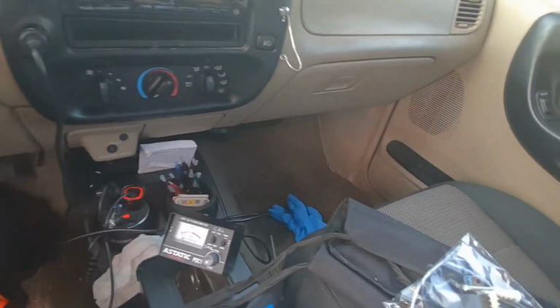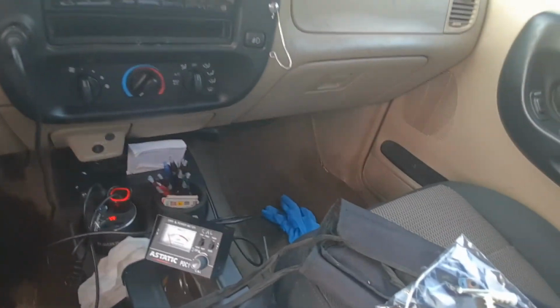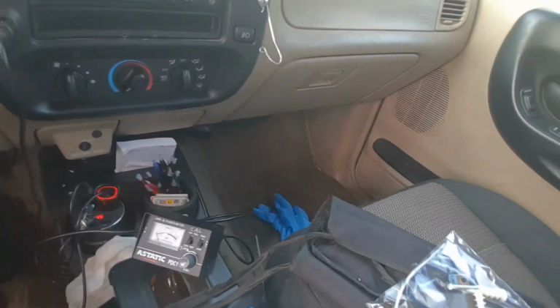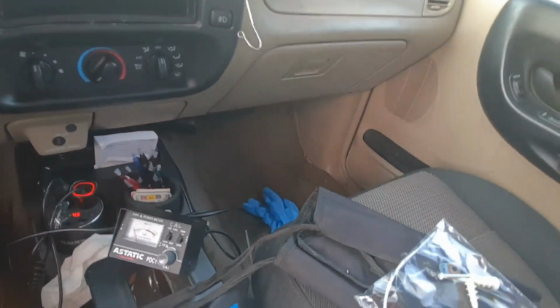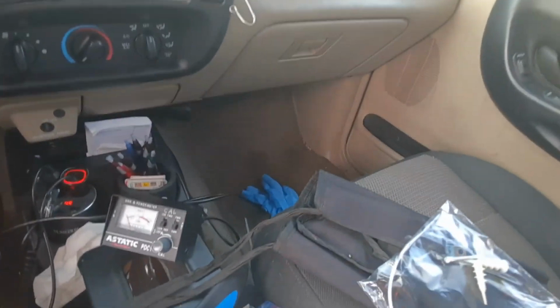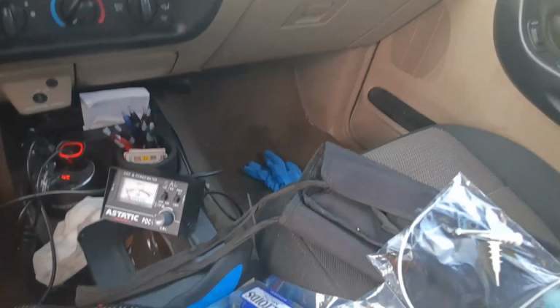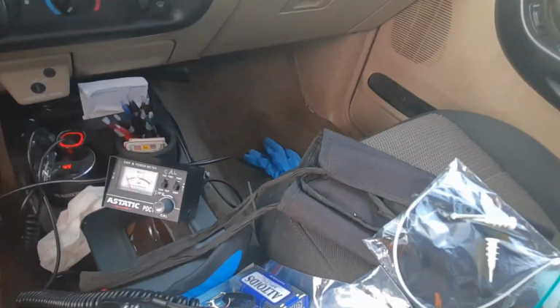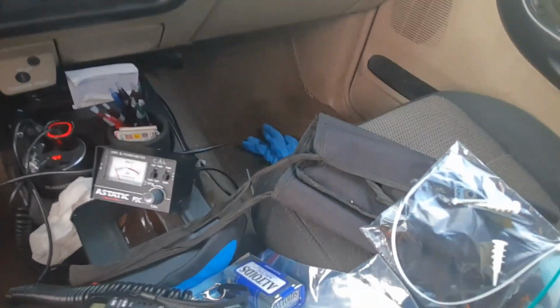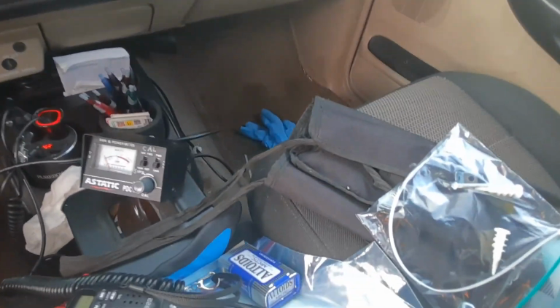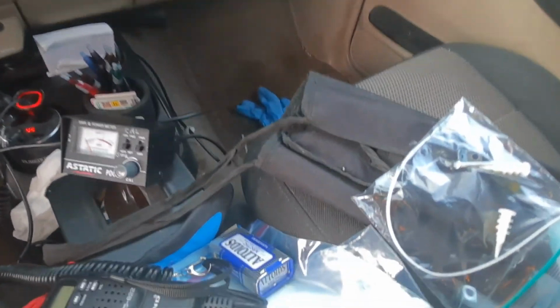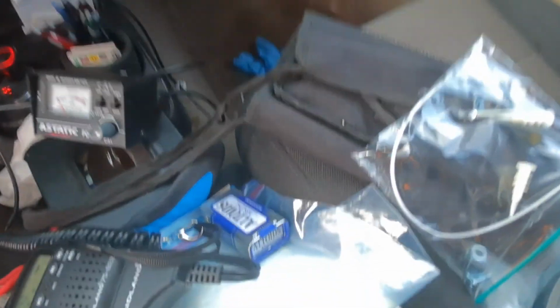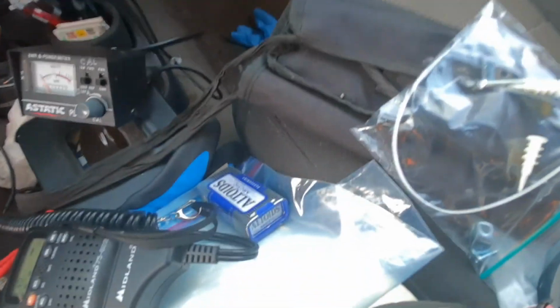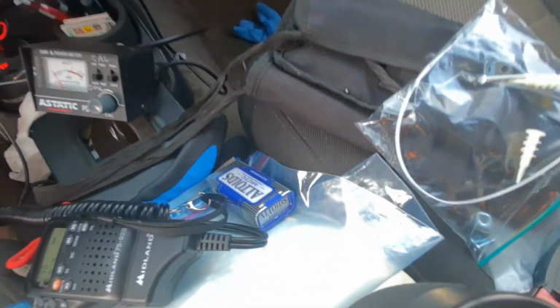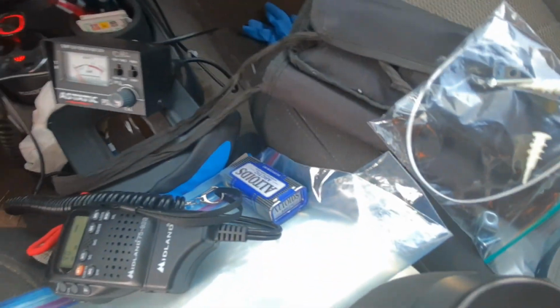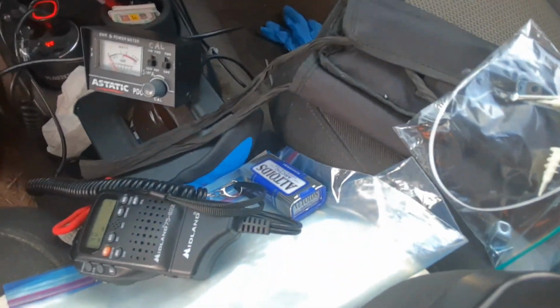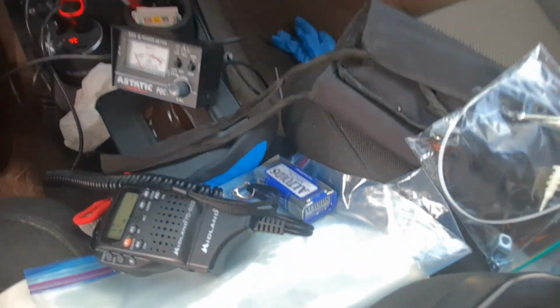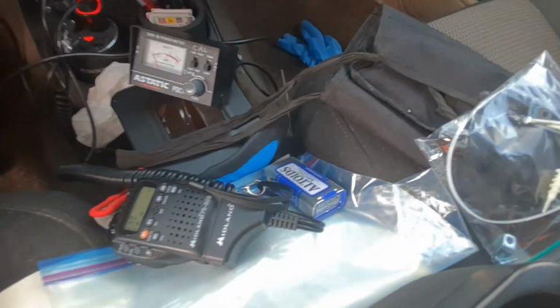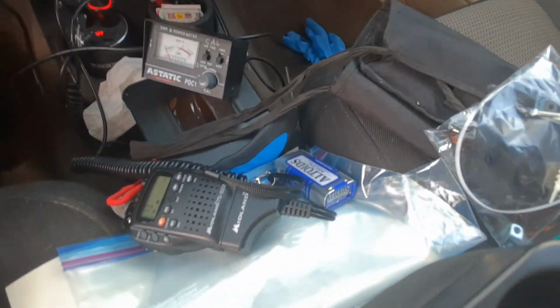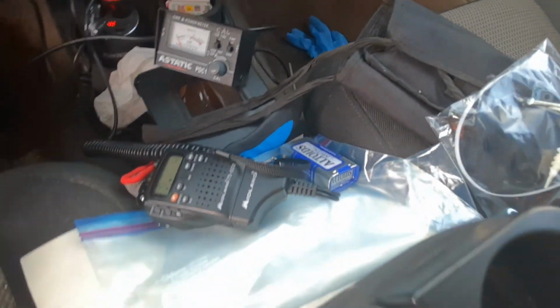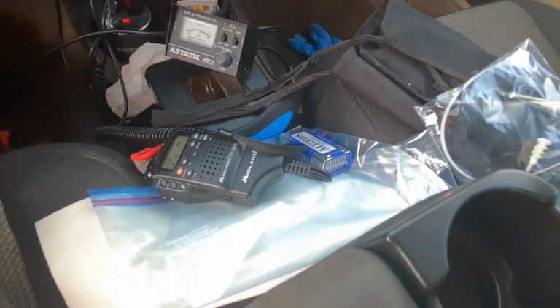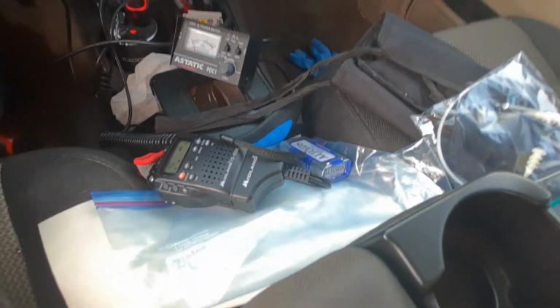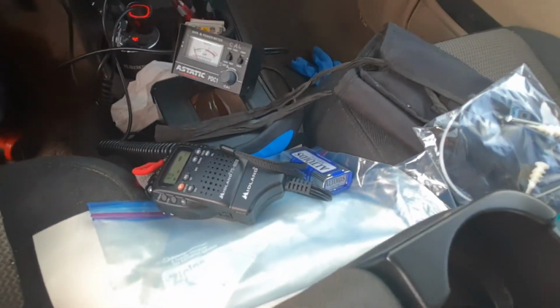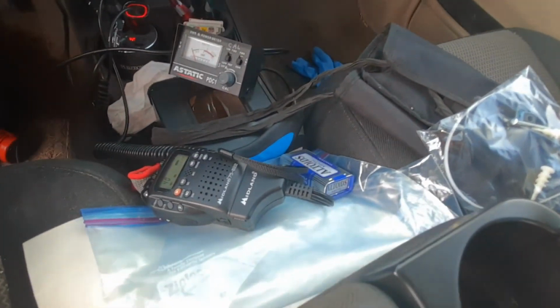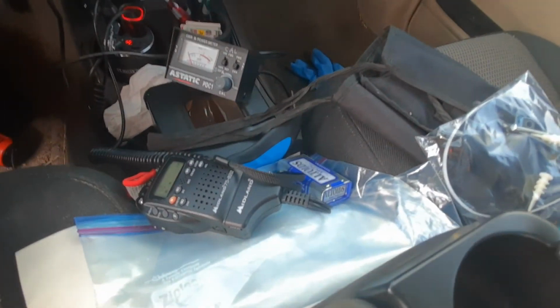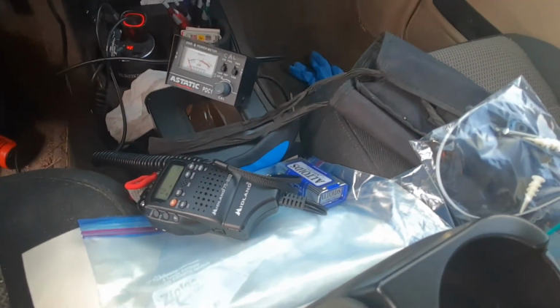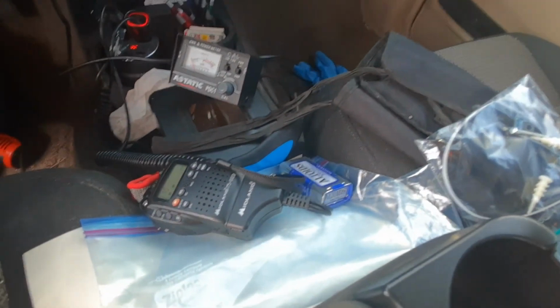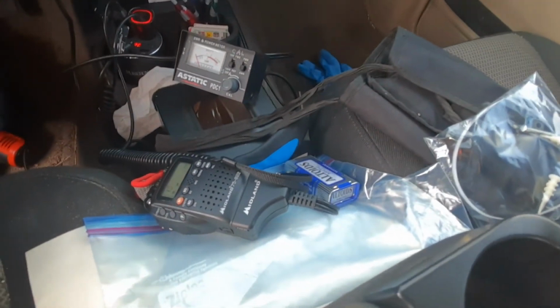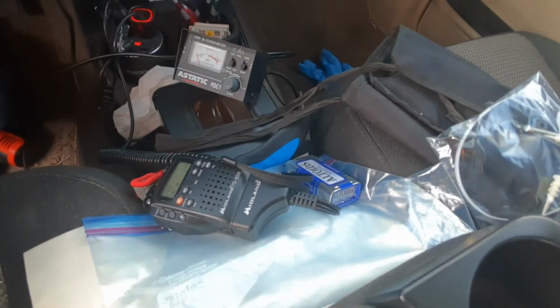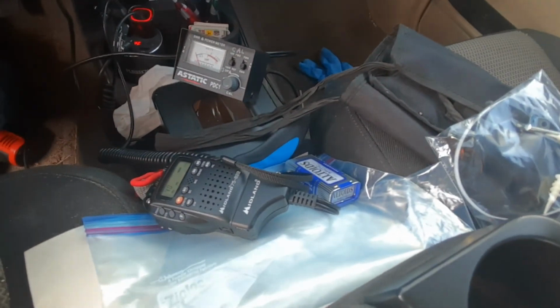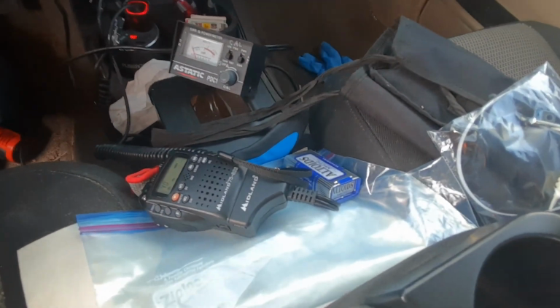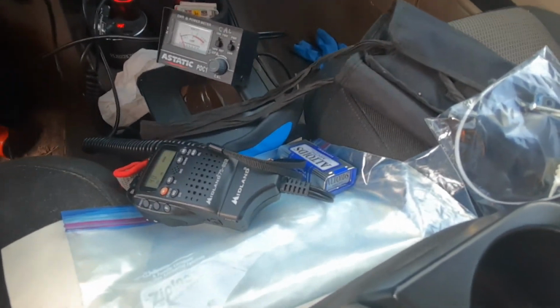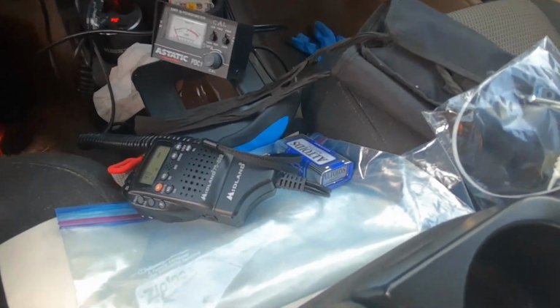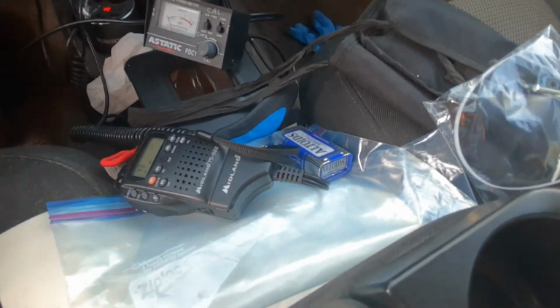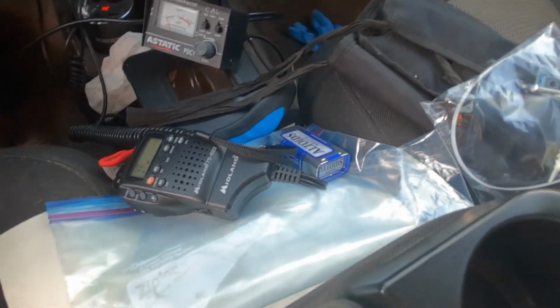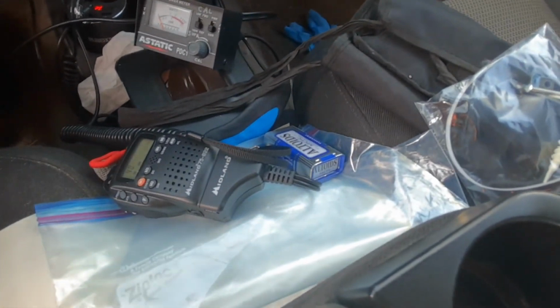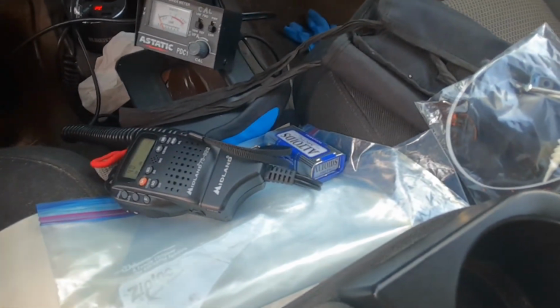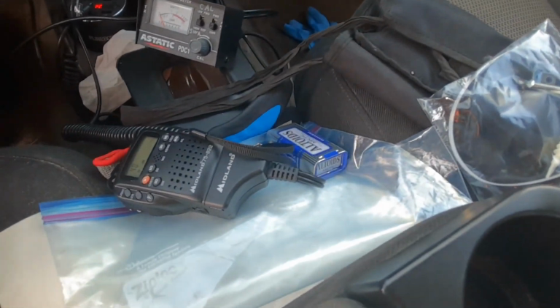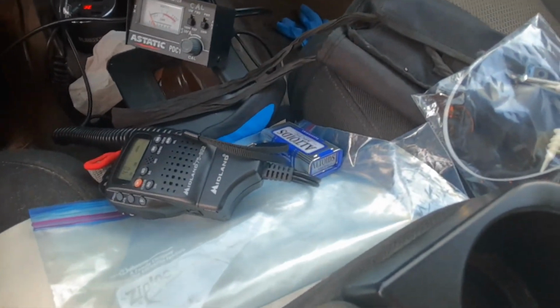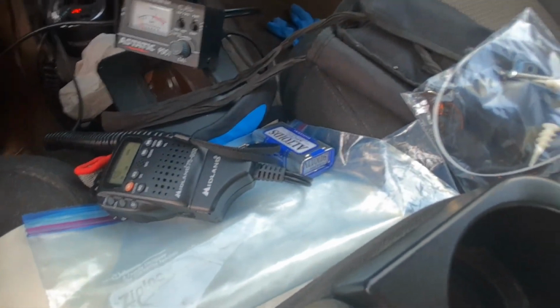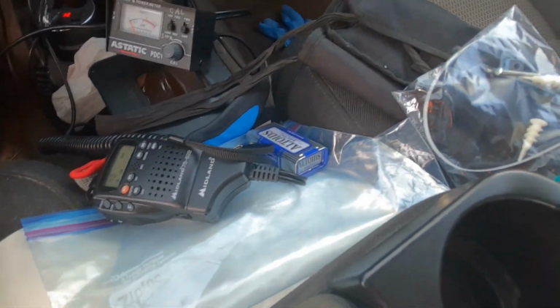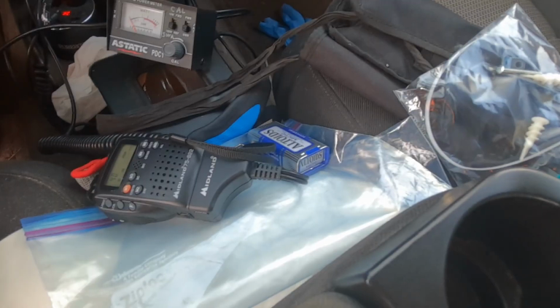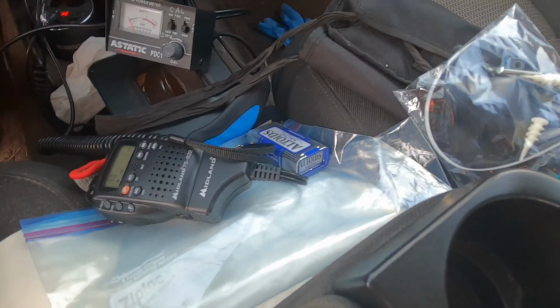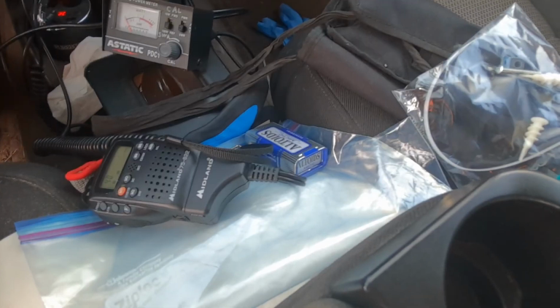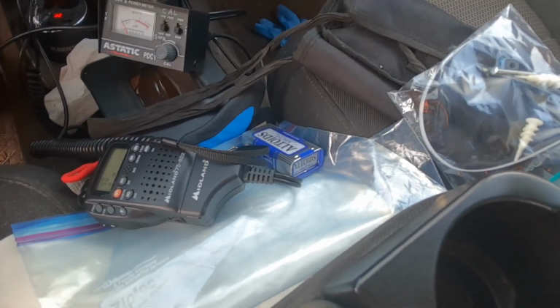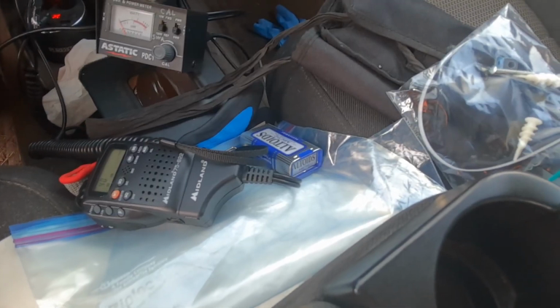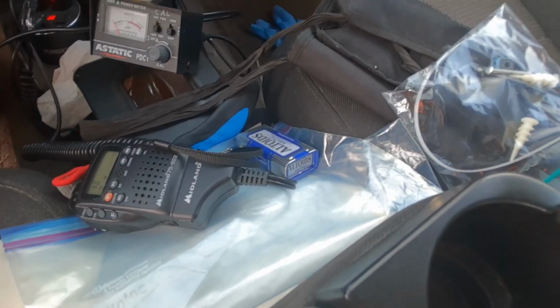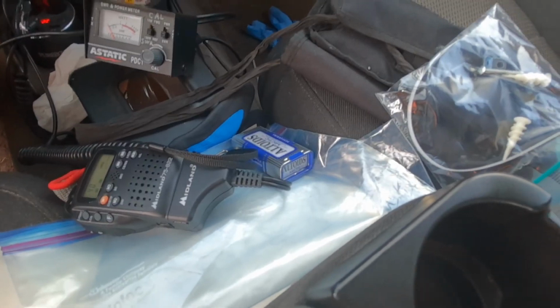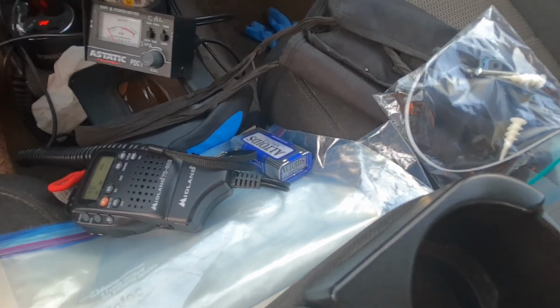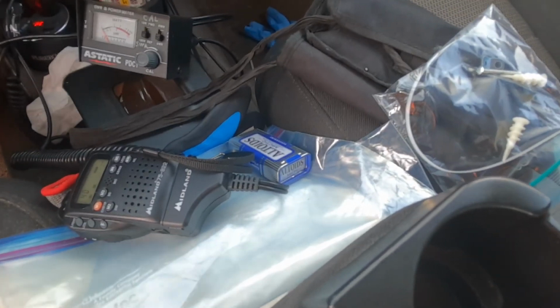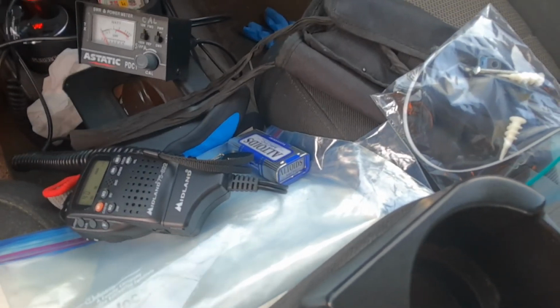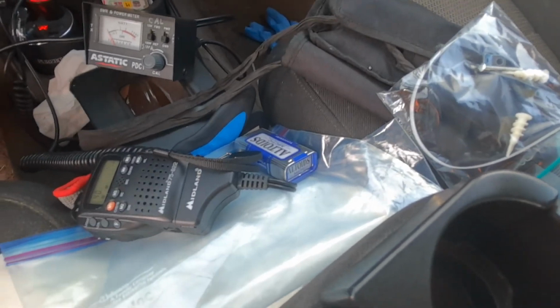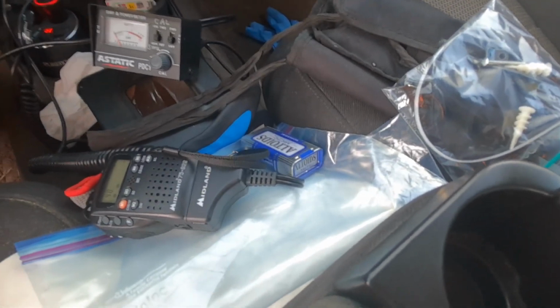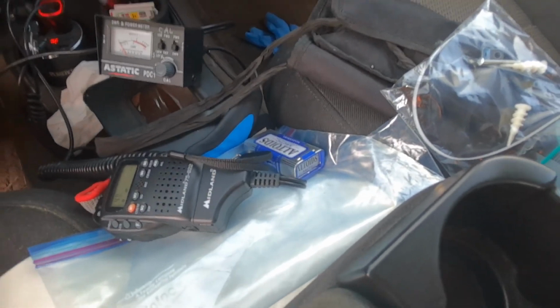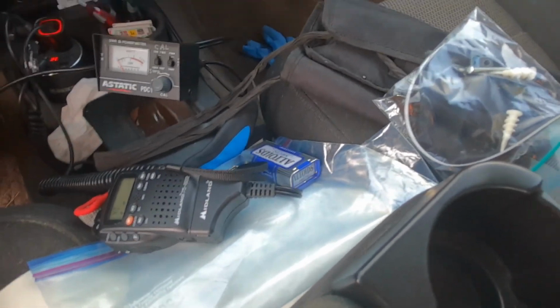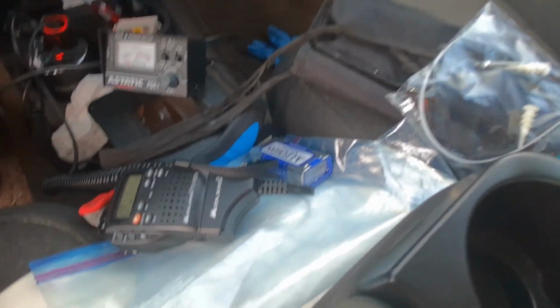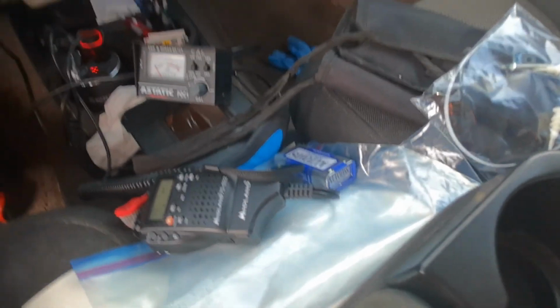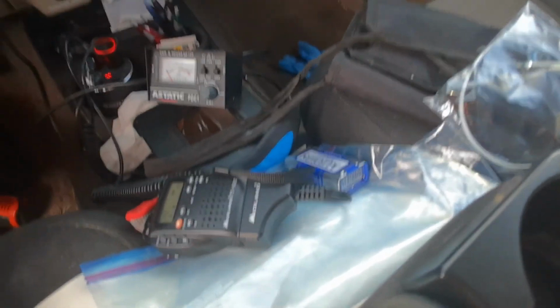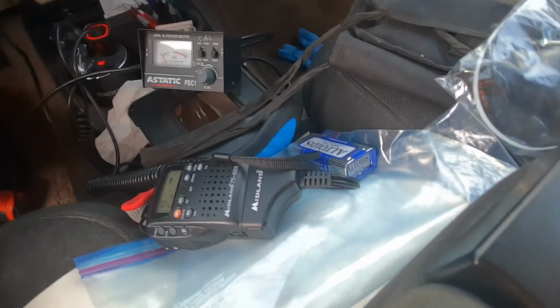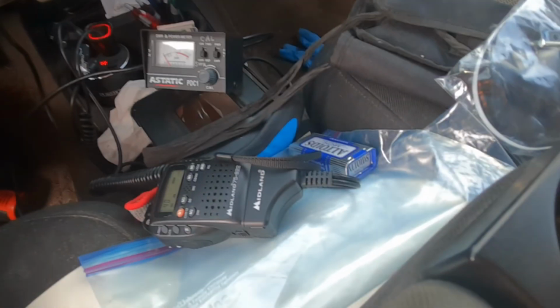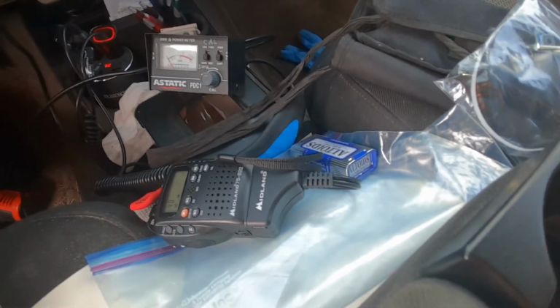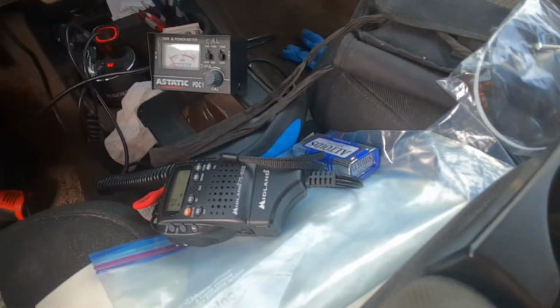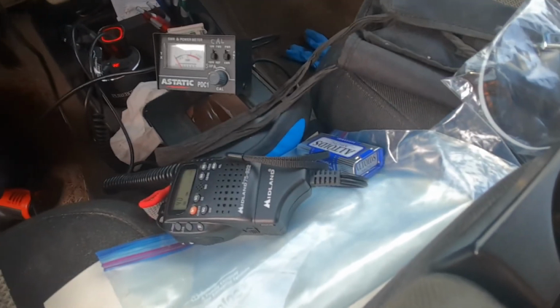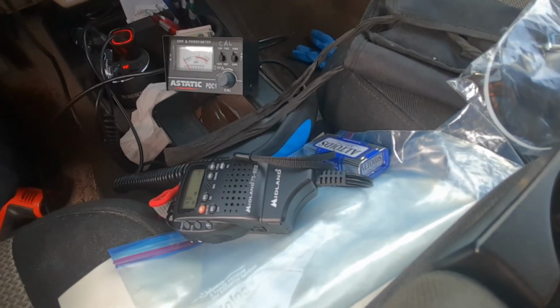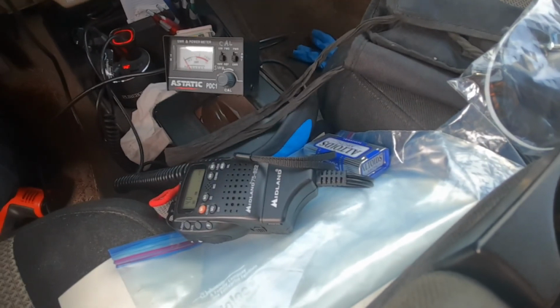That's how you check your SWR and adjust a fire stick — an adjustable antenna. Thanks for watching.